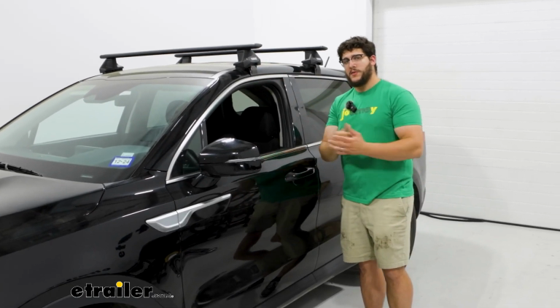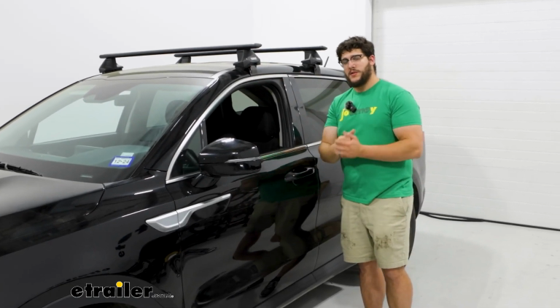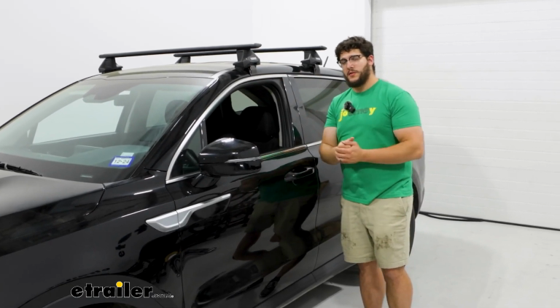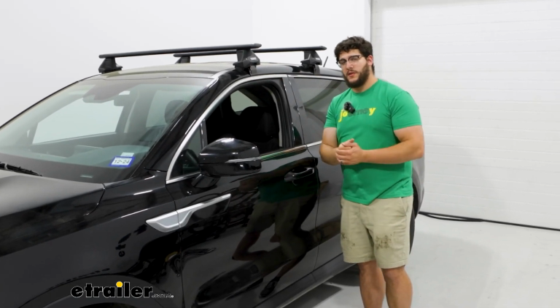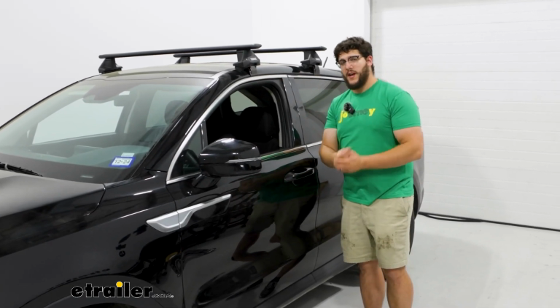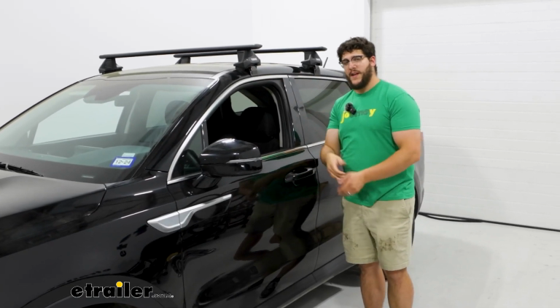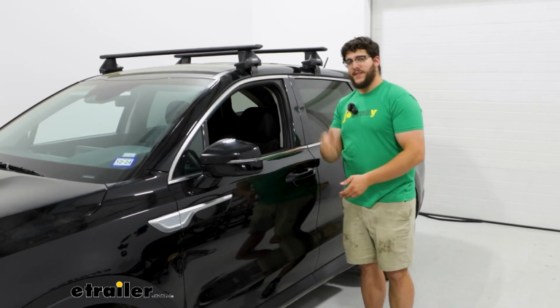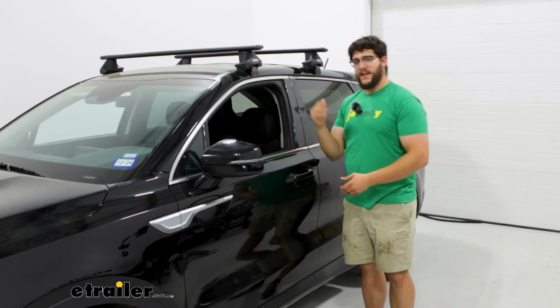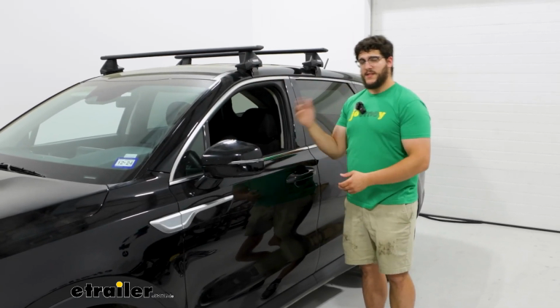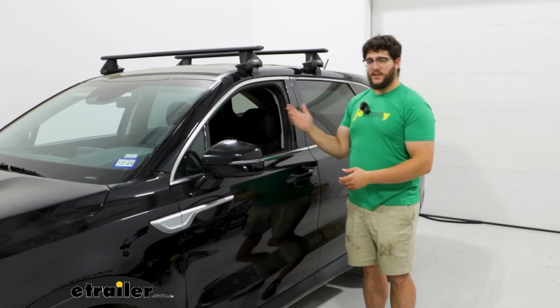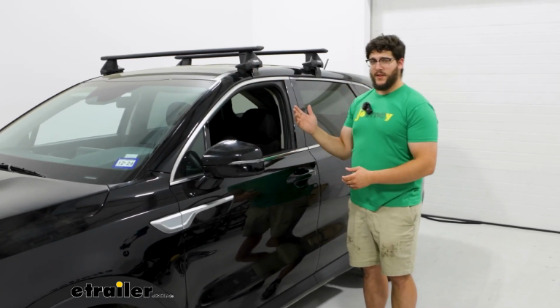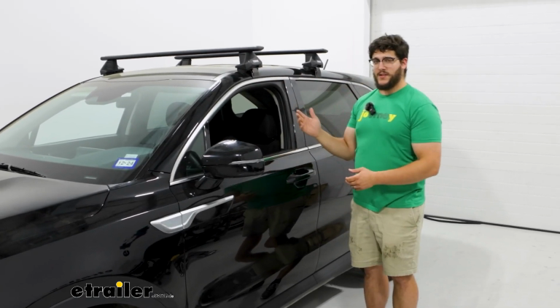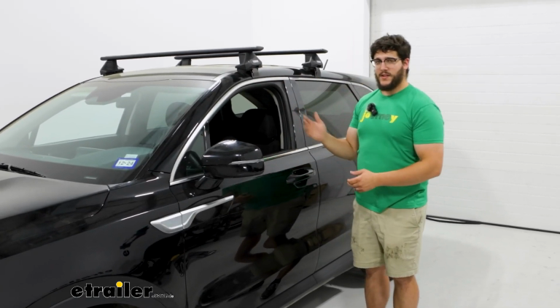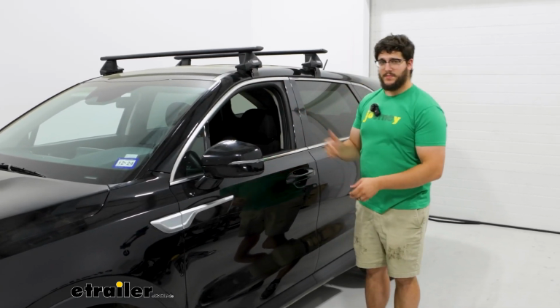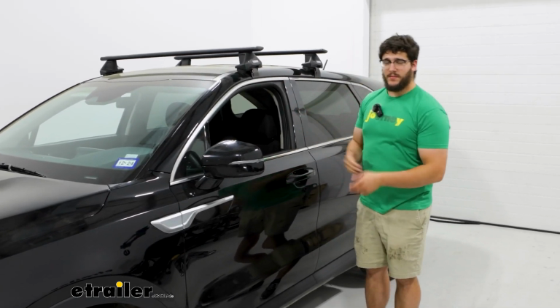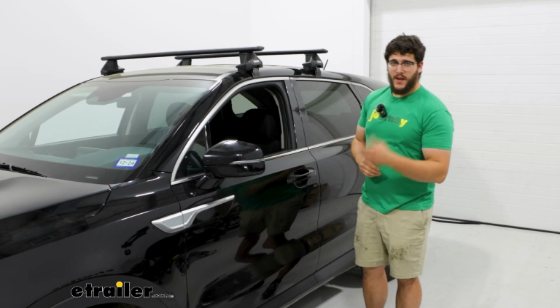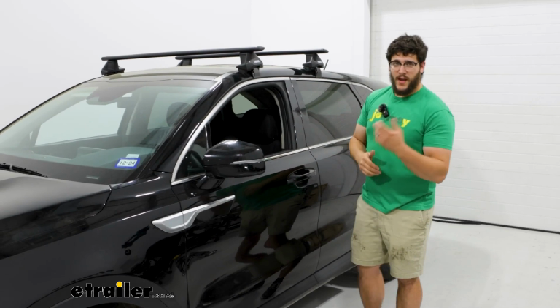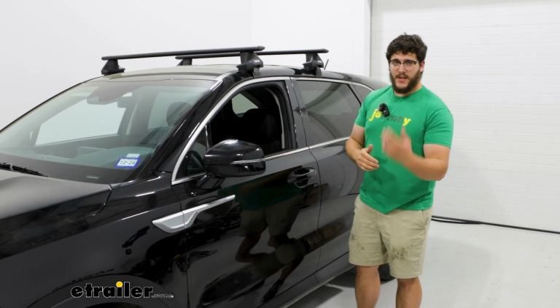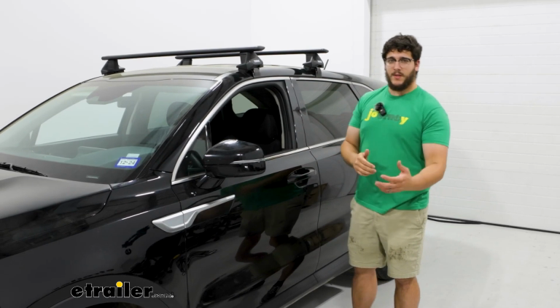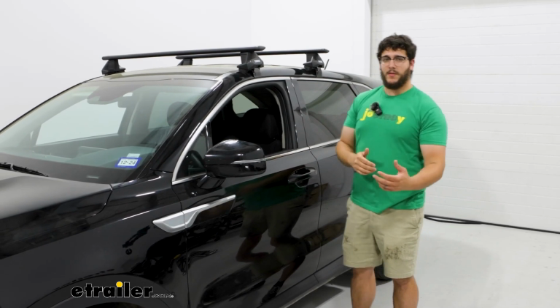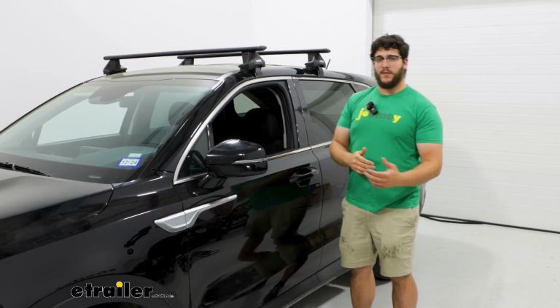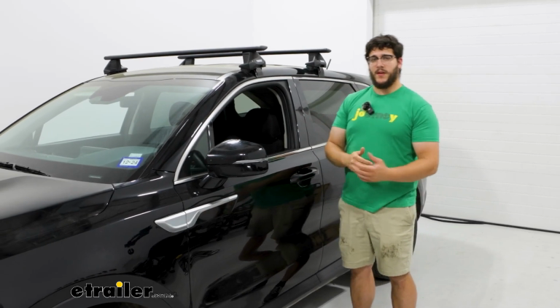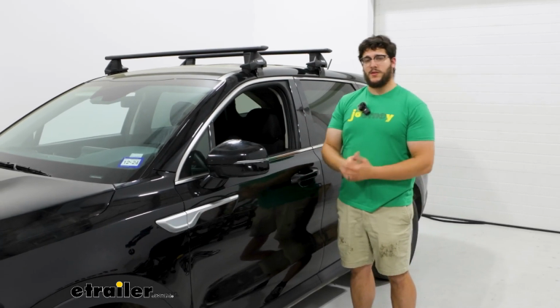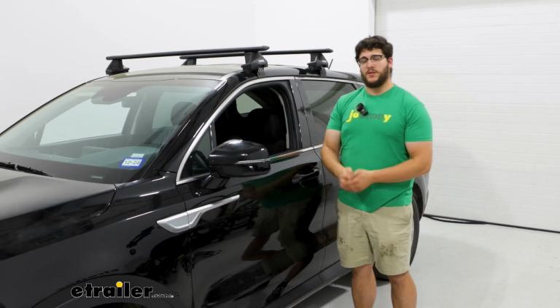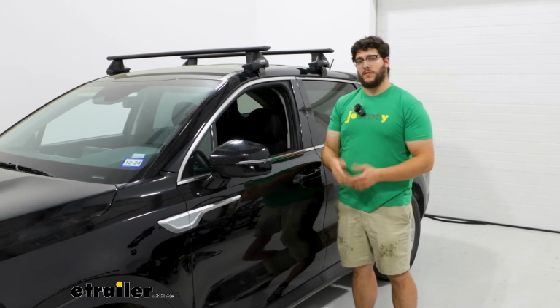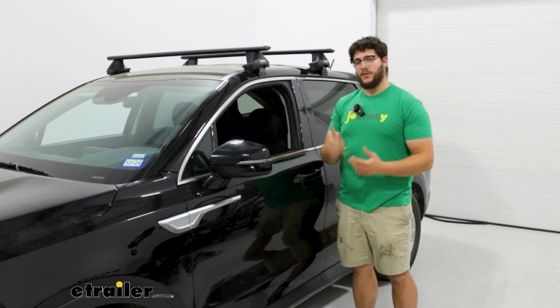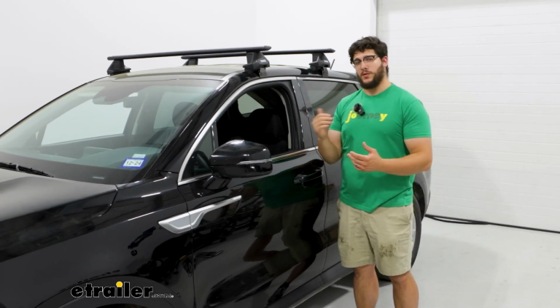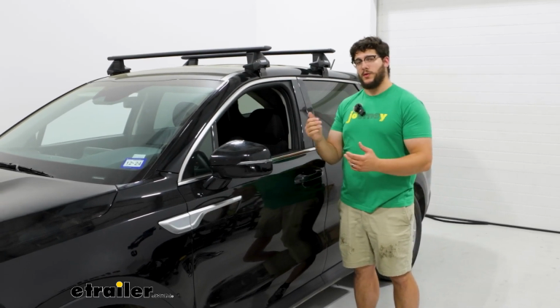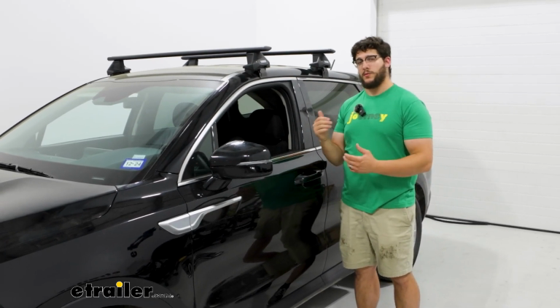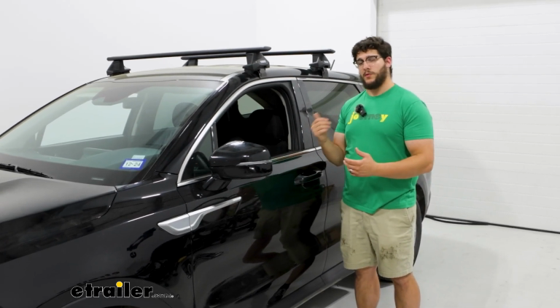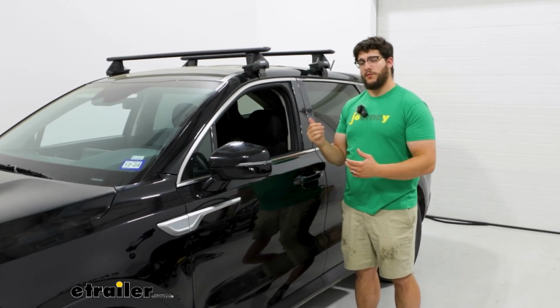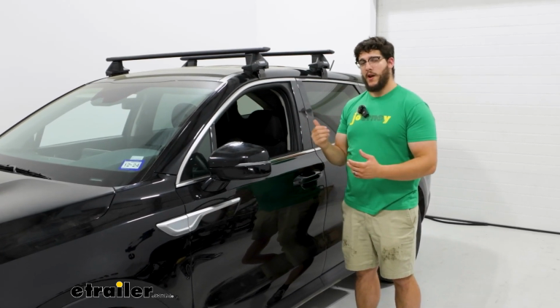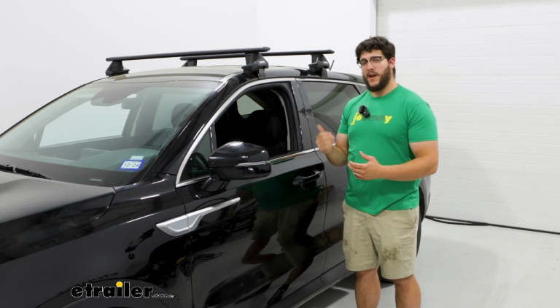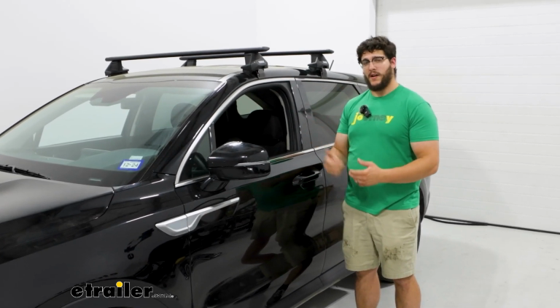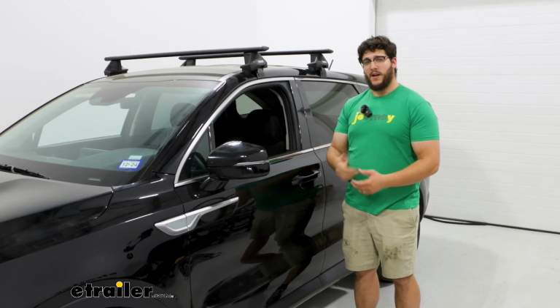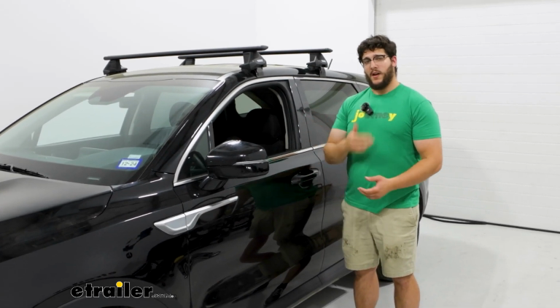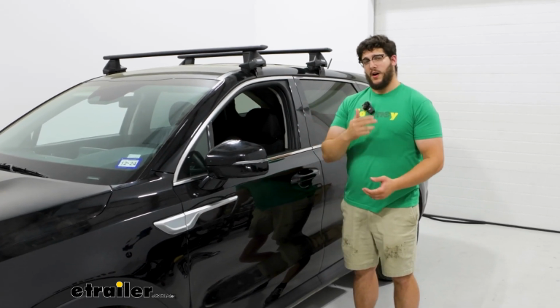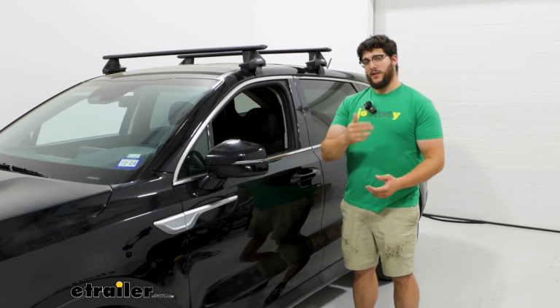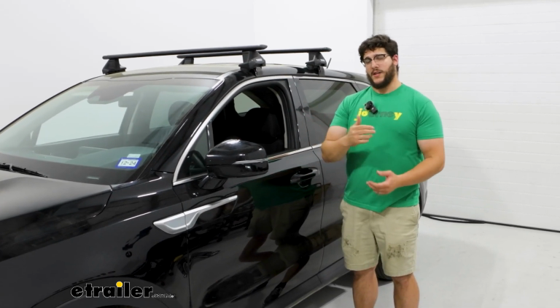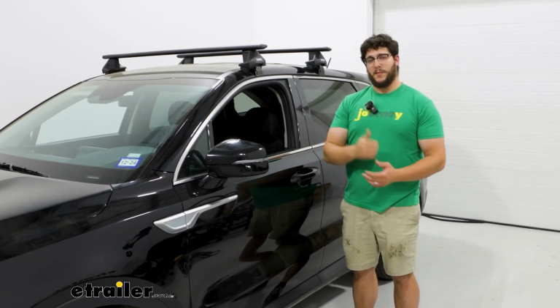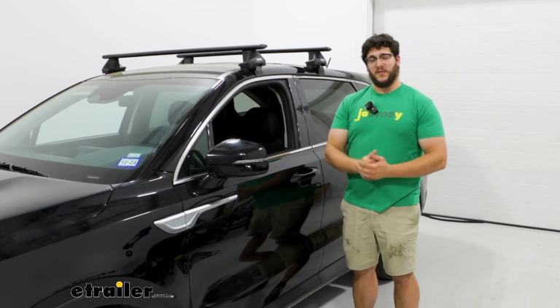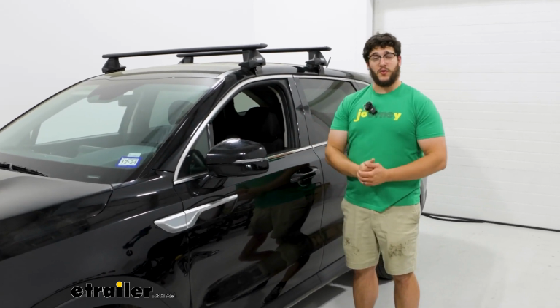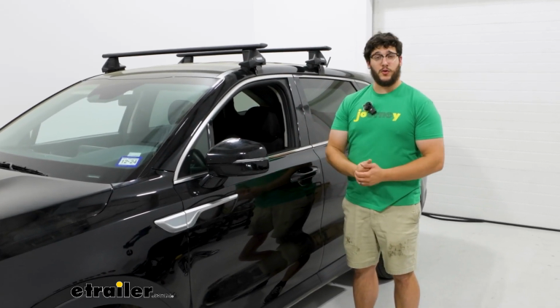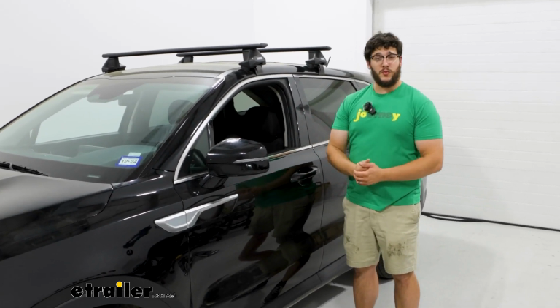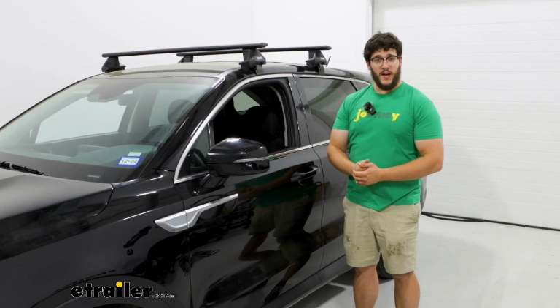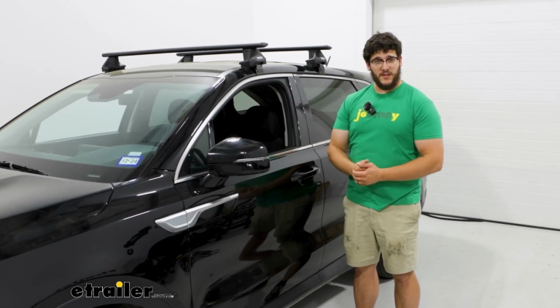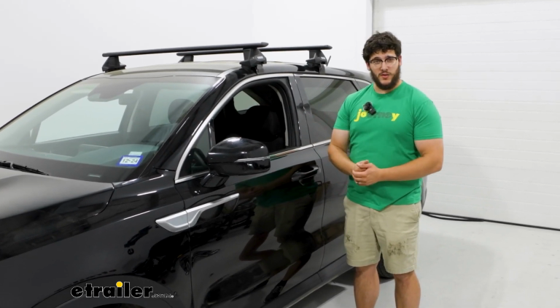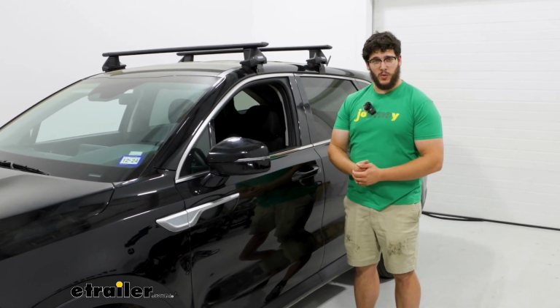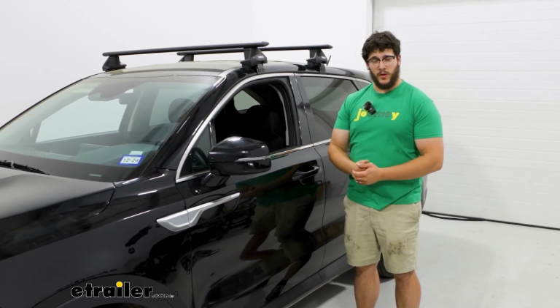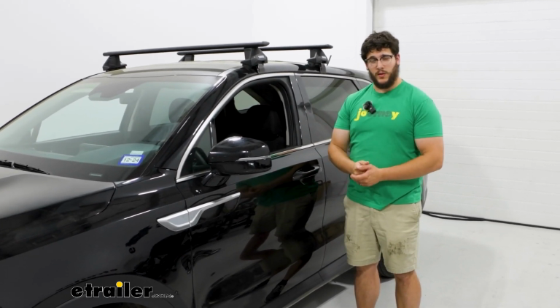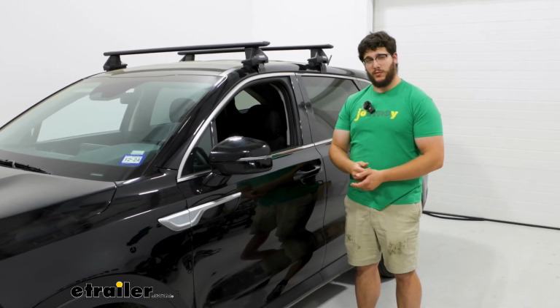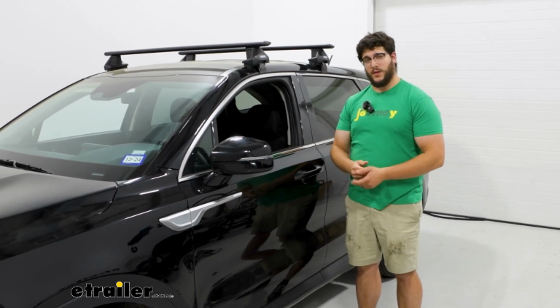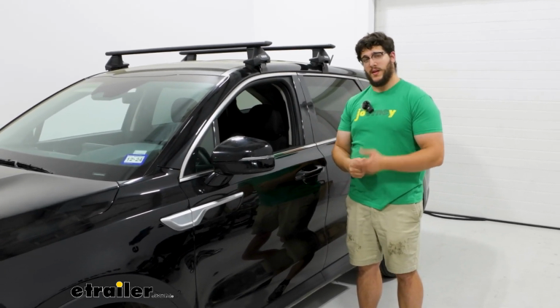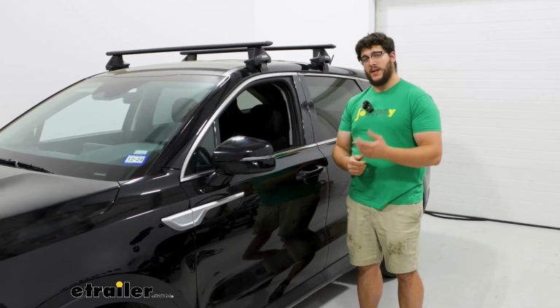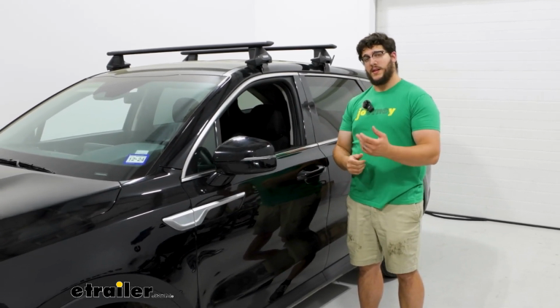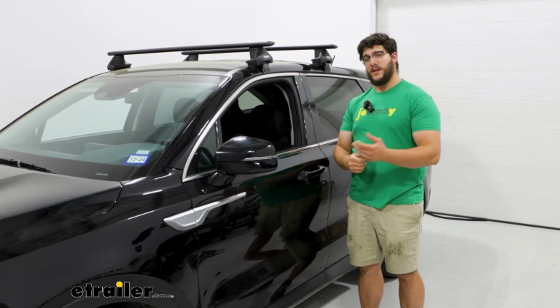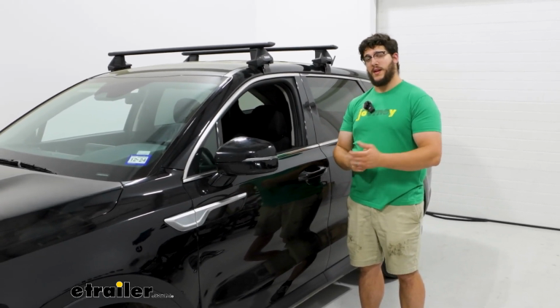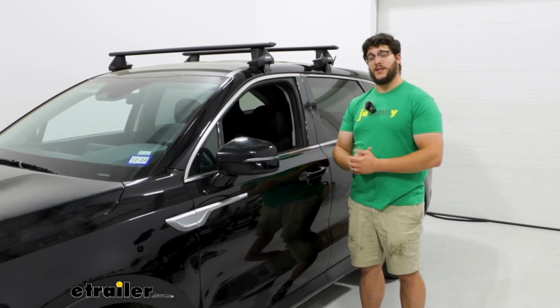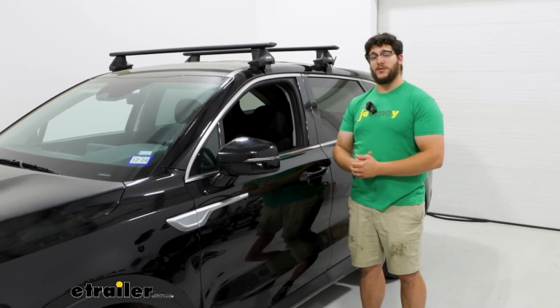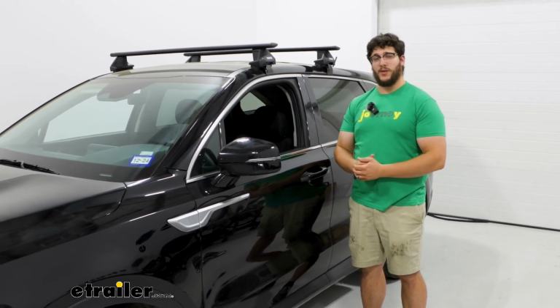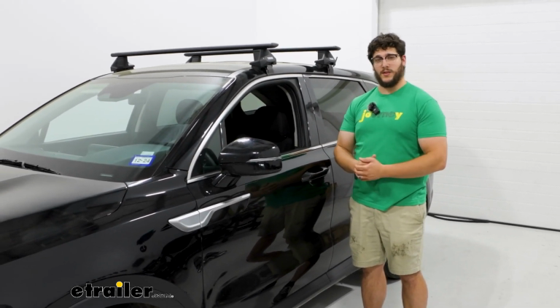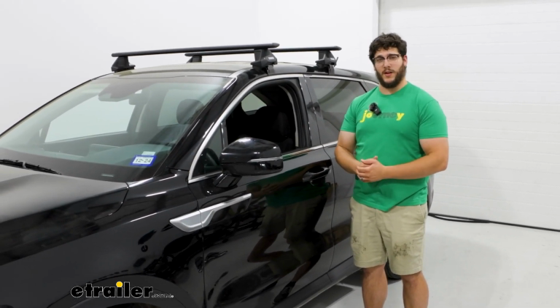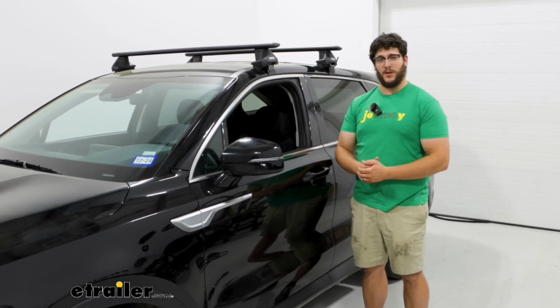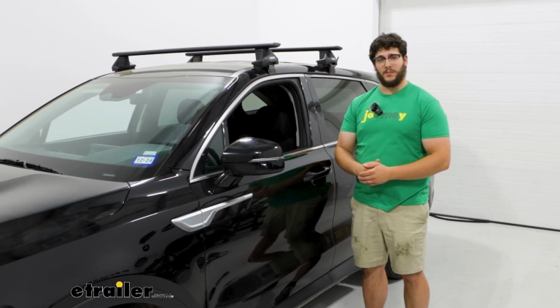But that was just a look at the installation and some of the features of the Thule roof rack on top of our 2023 Kia Sorento.